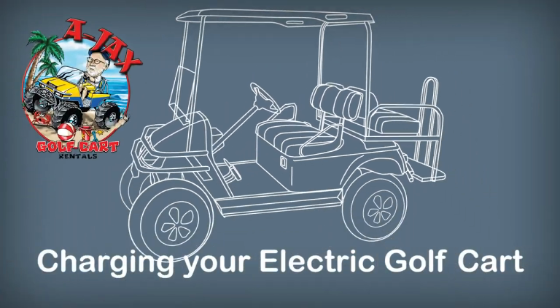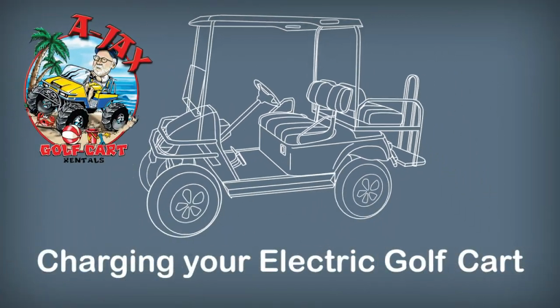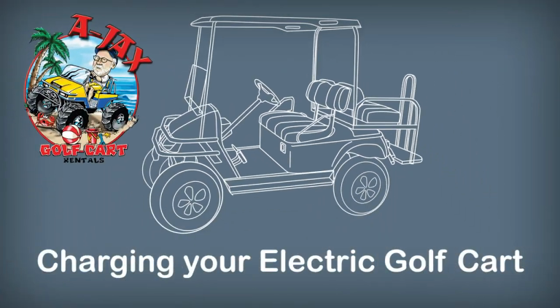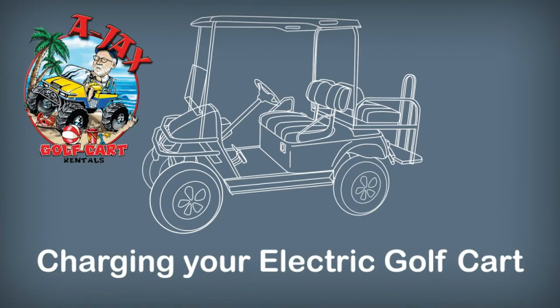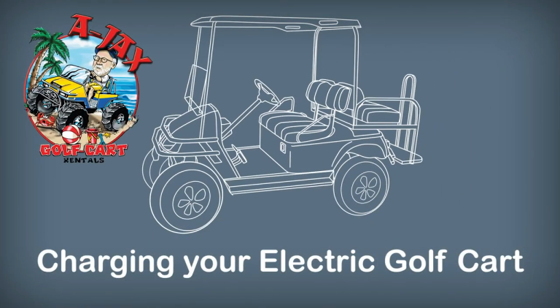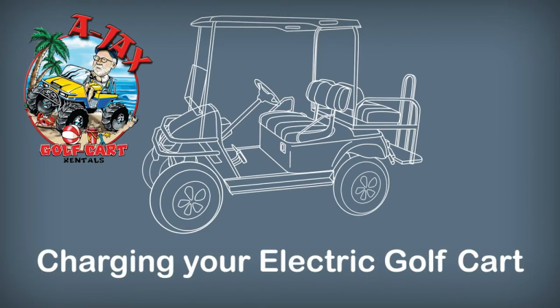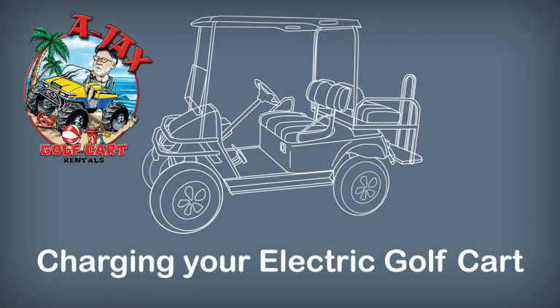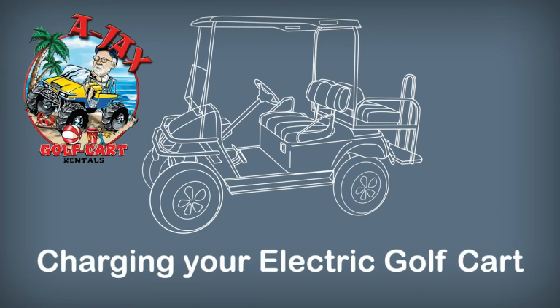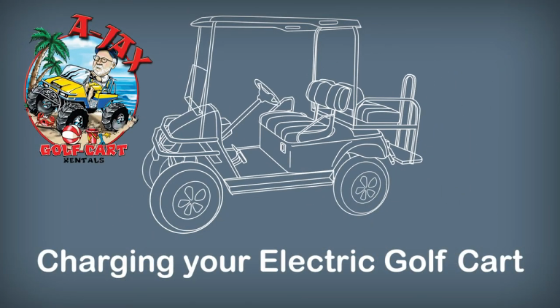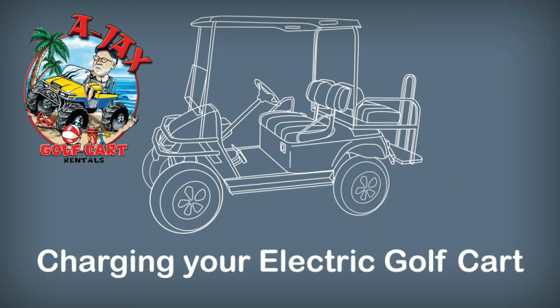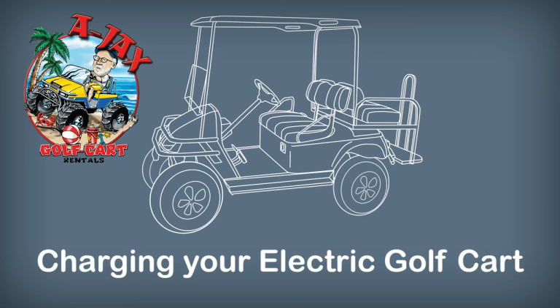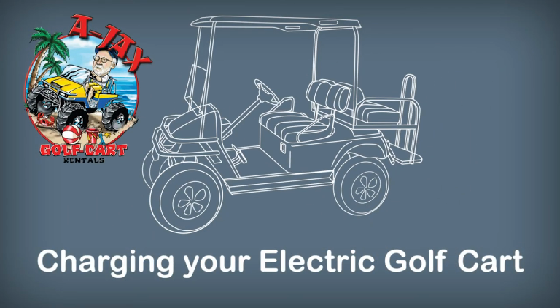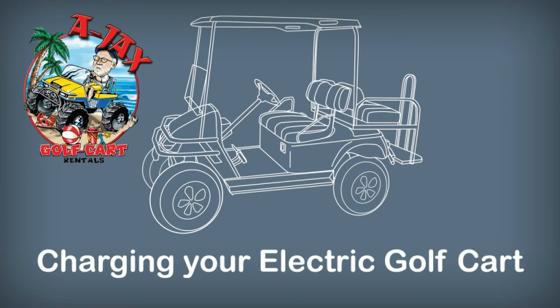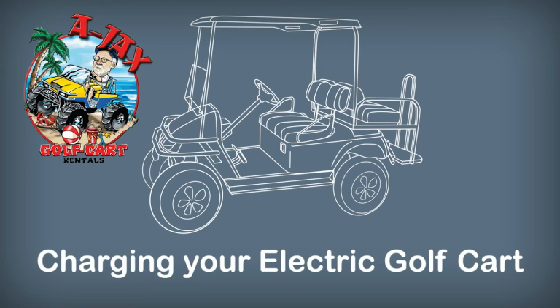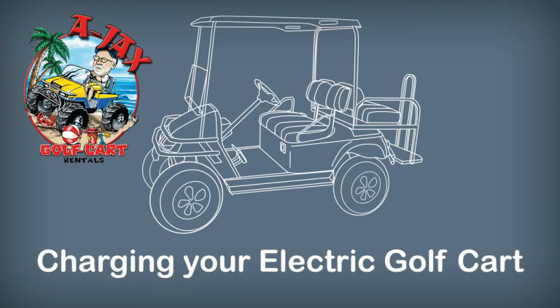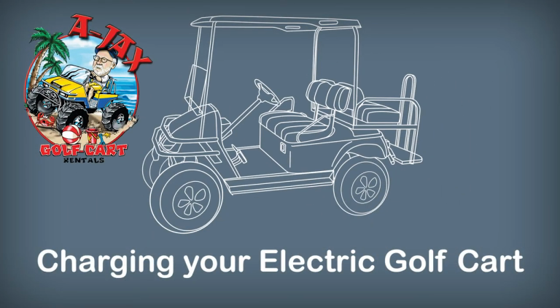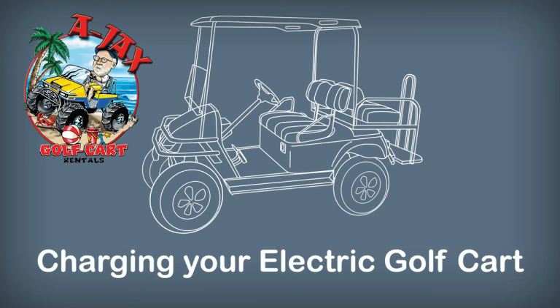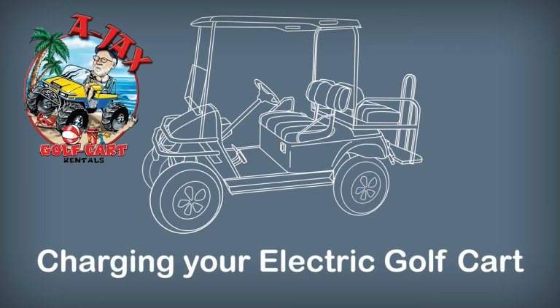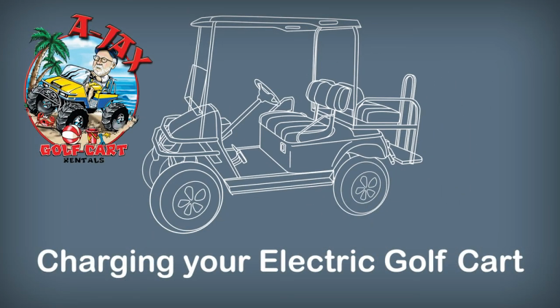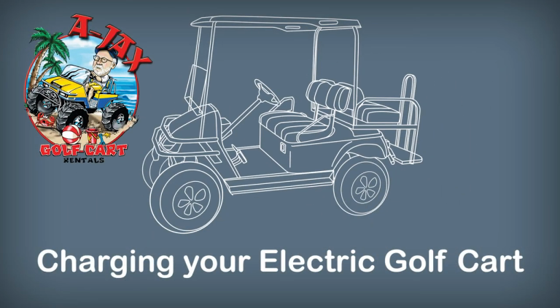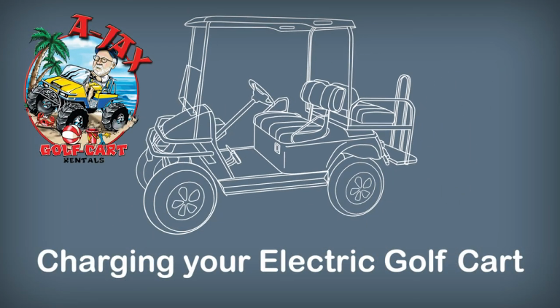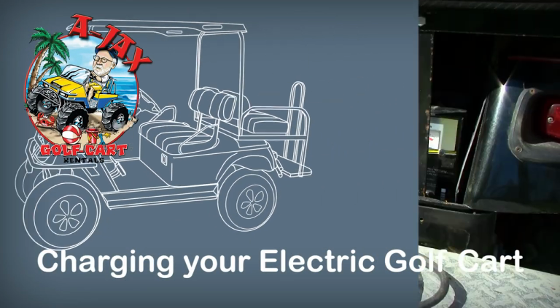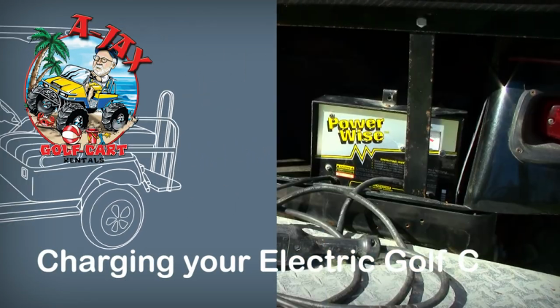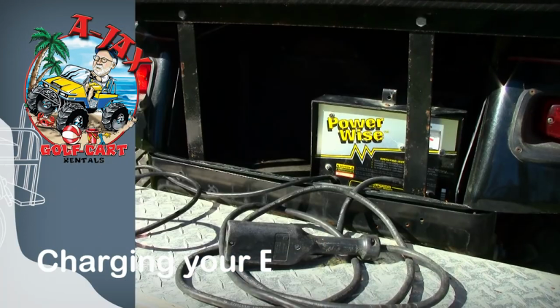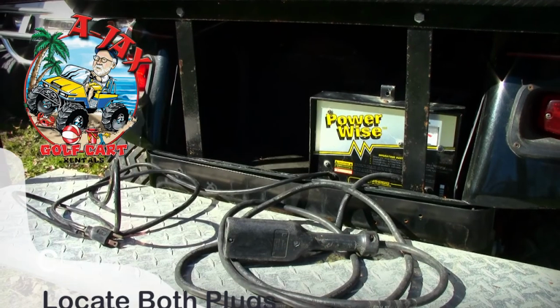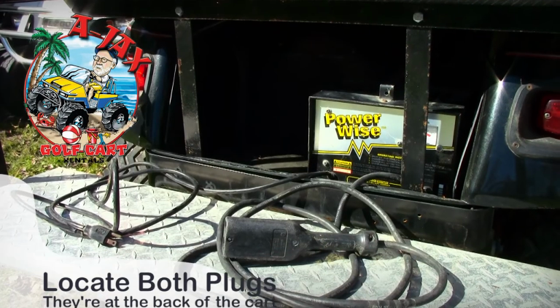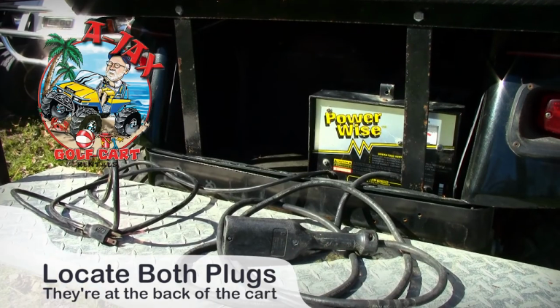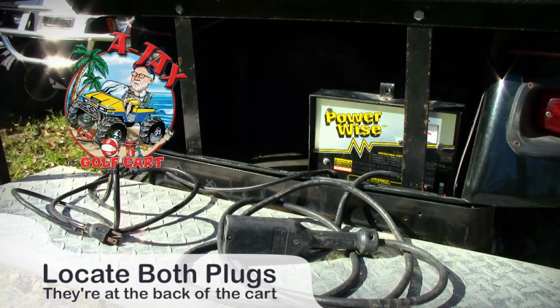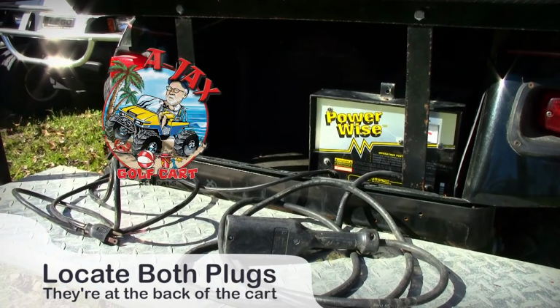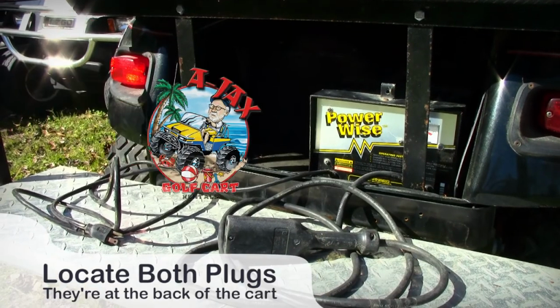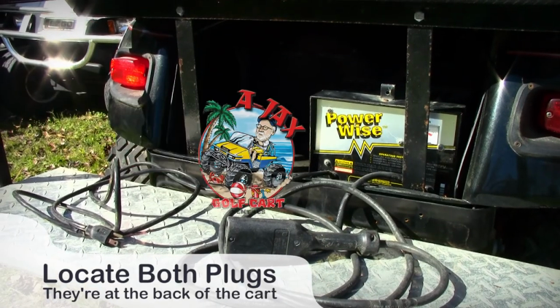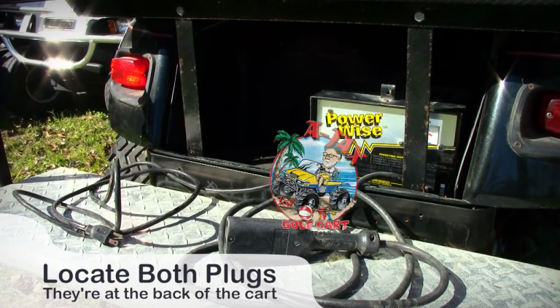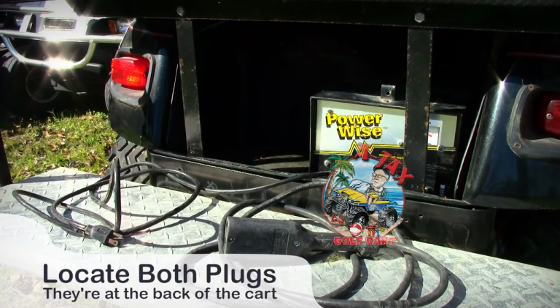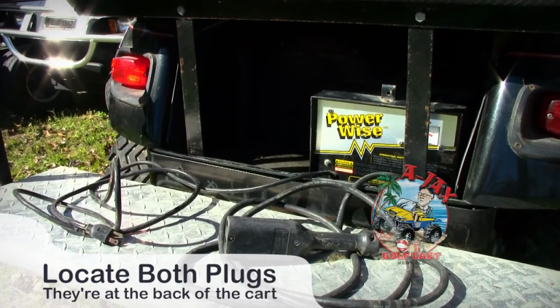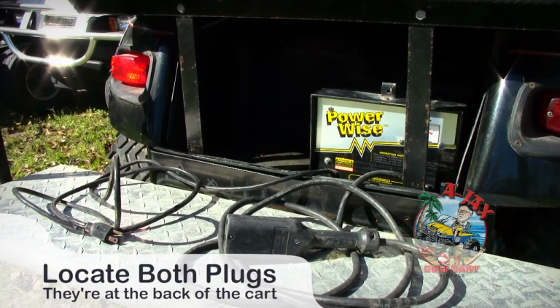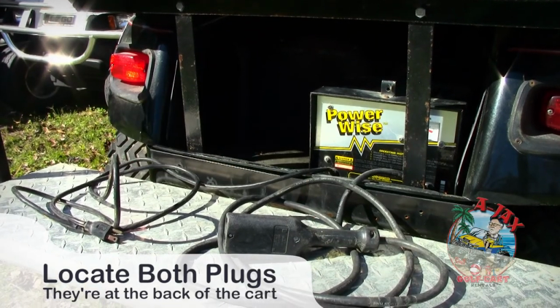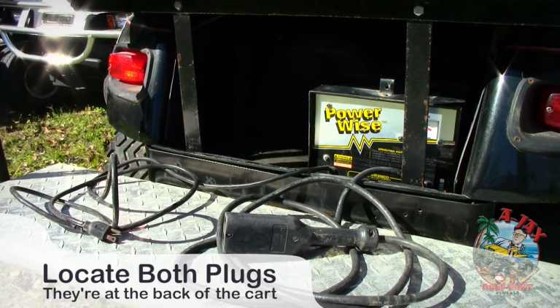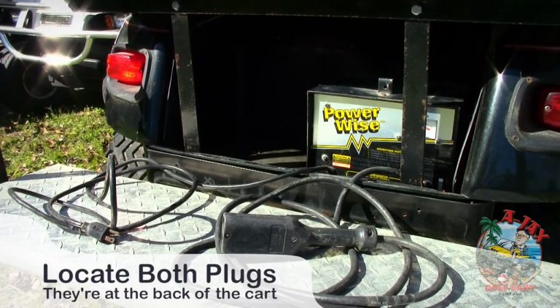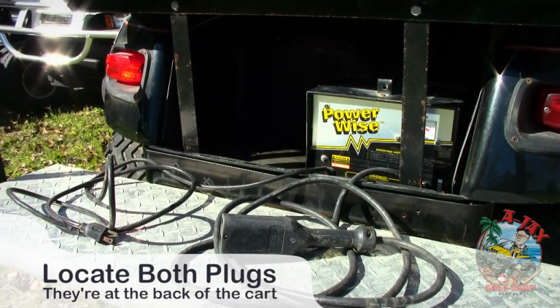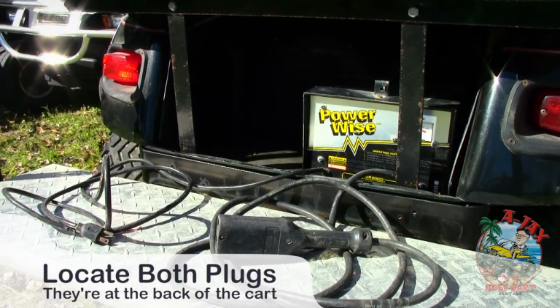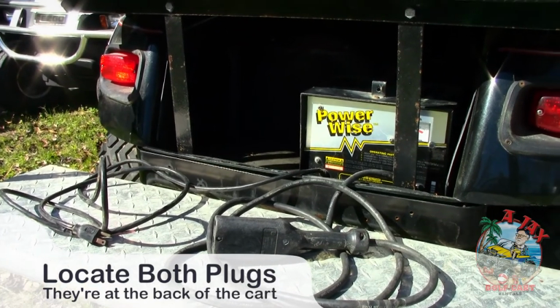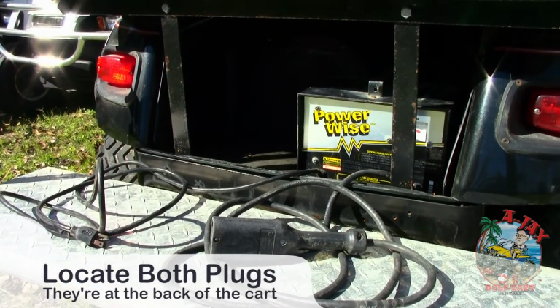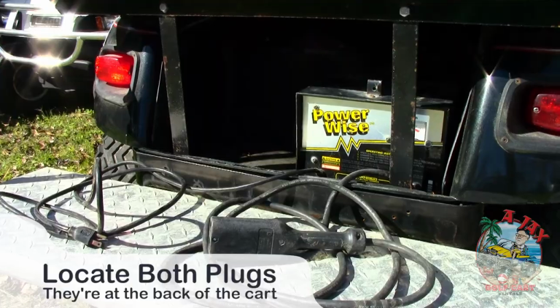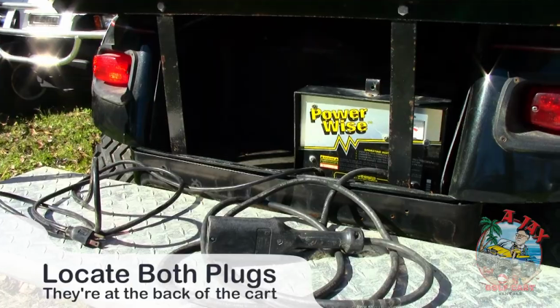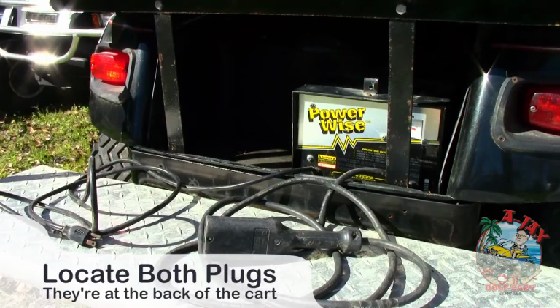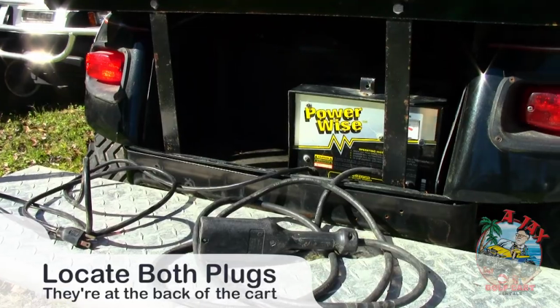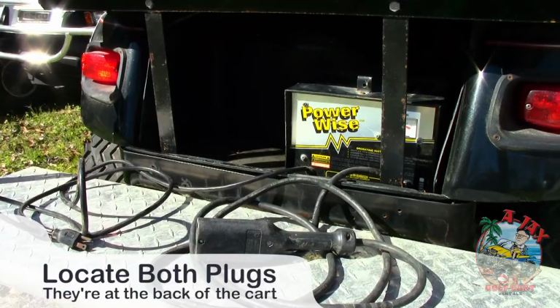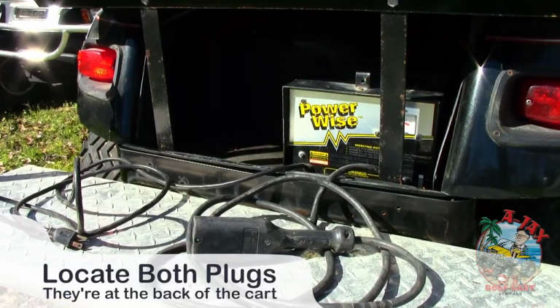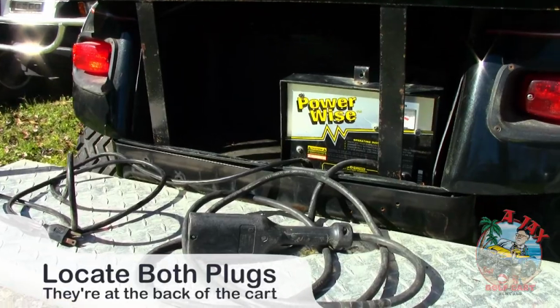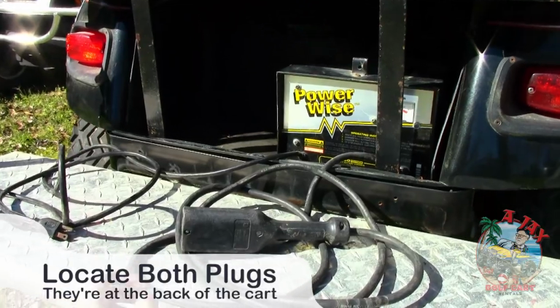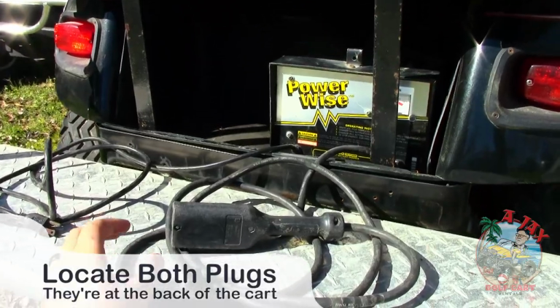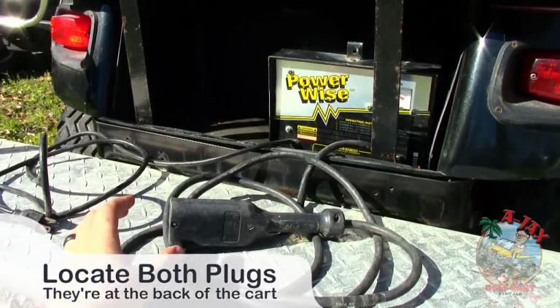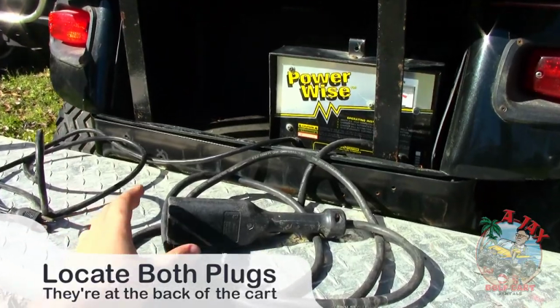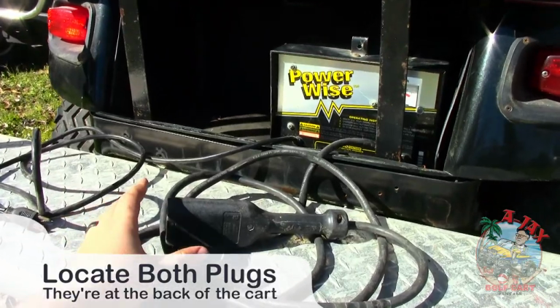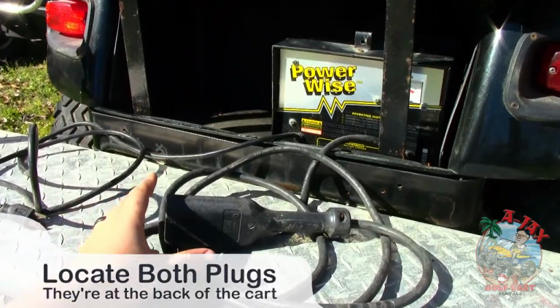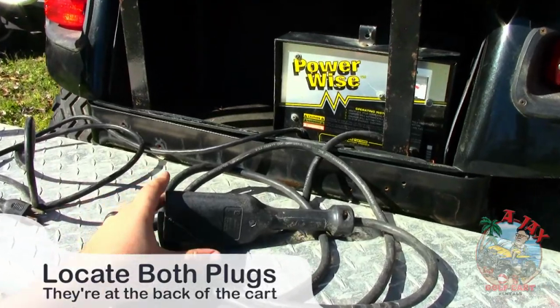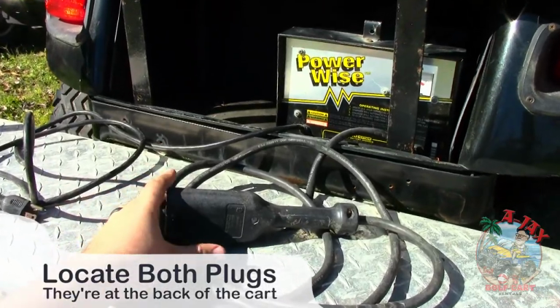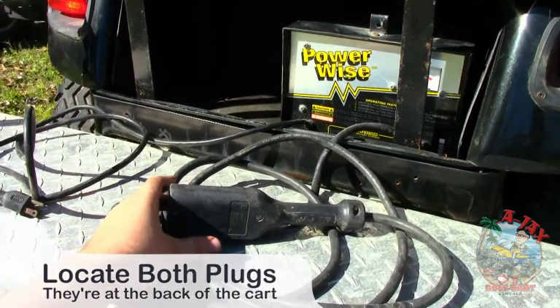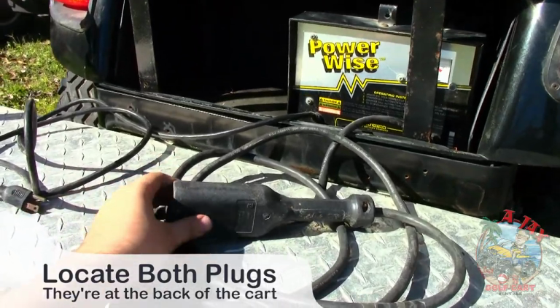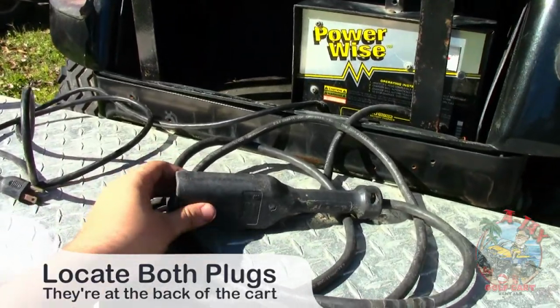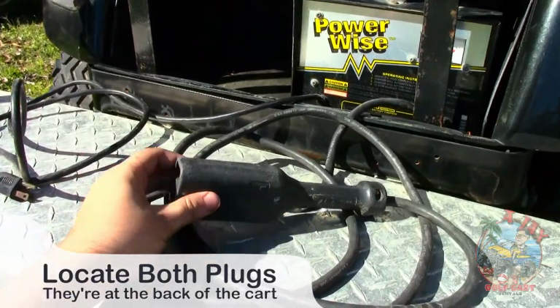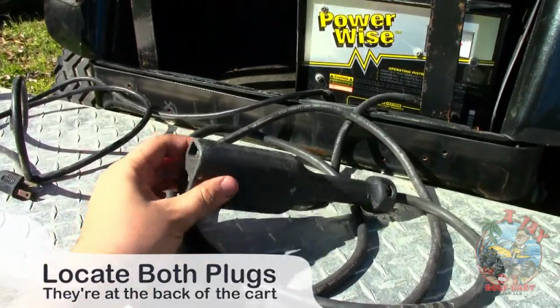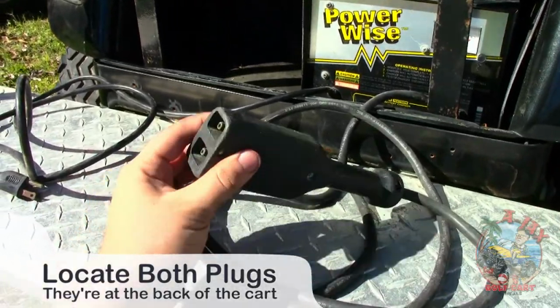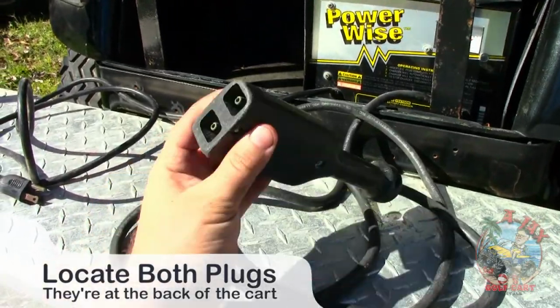Charging your electric golf cart. Locate both plugs at the back of the golf cart under the back seat.